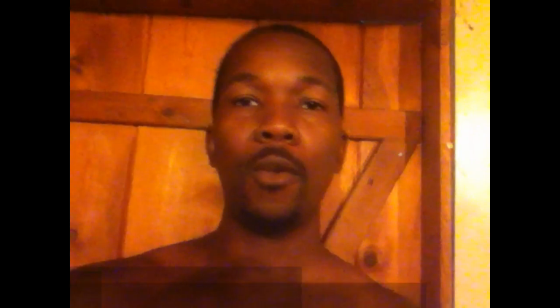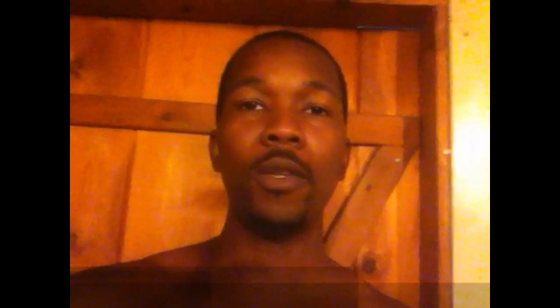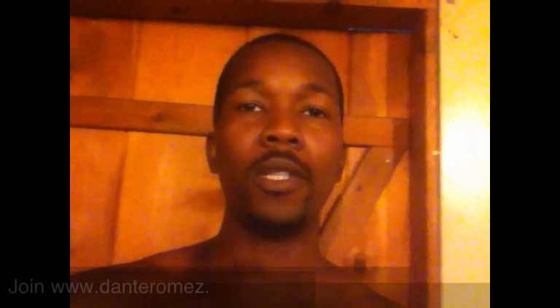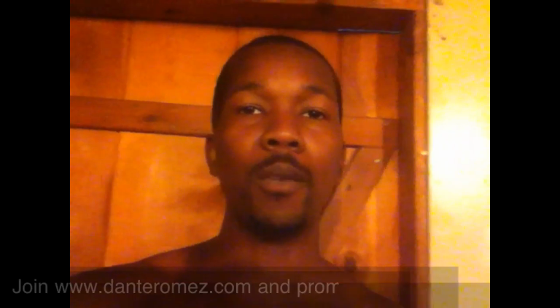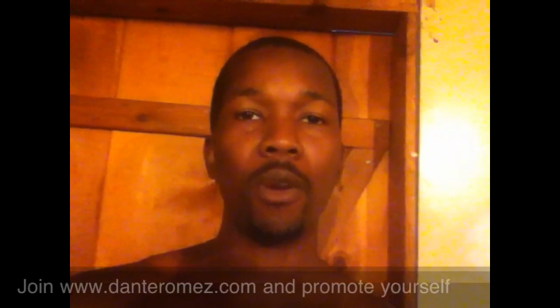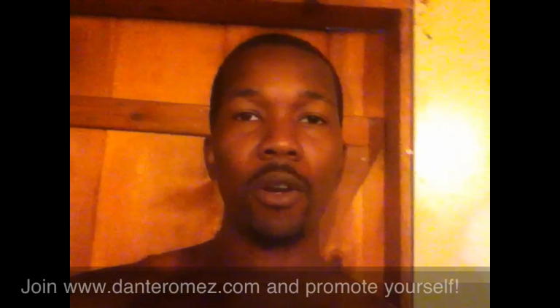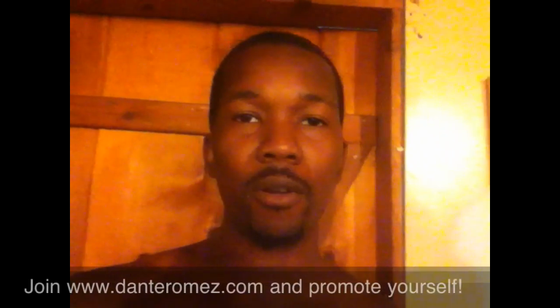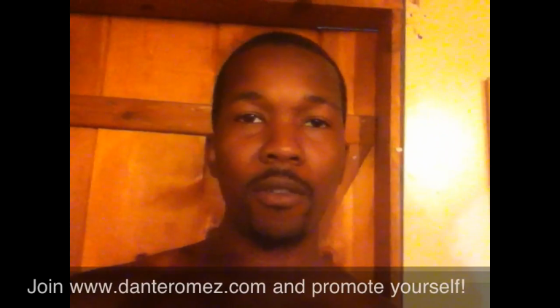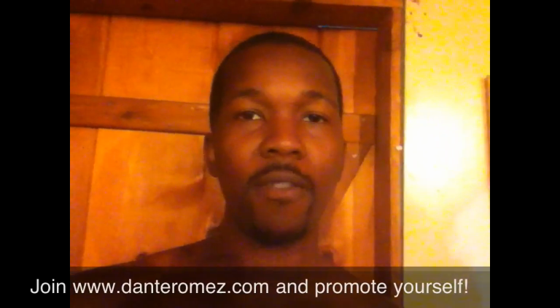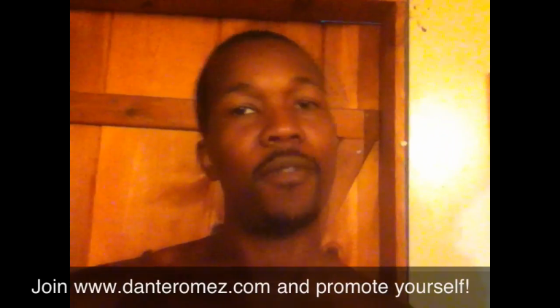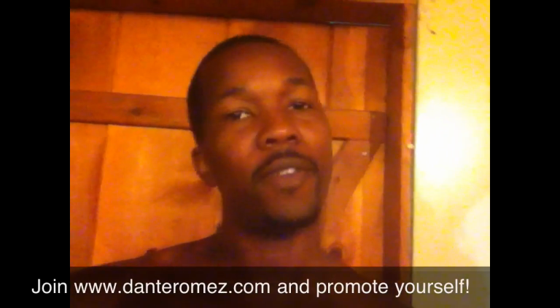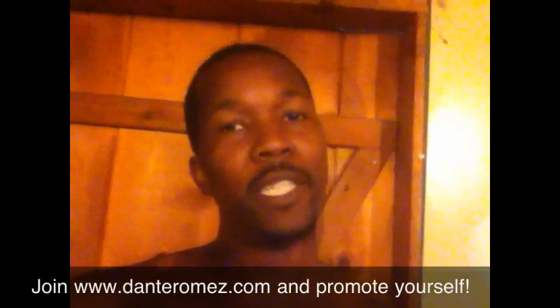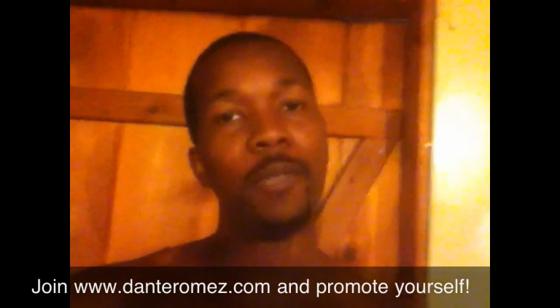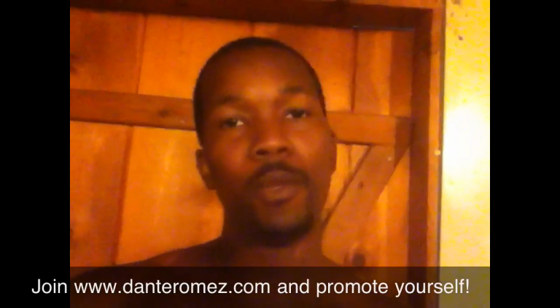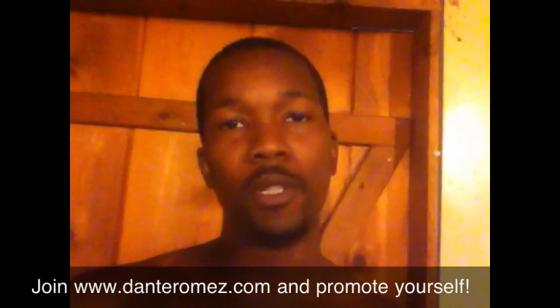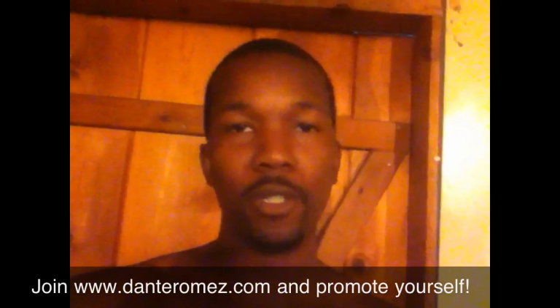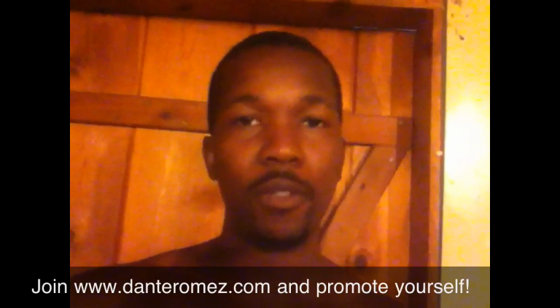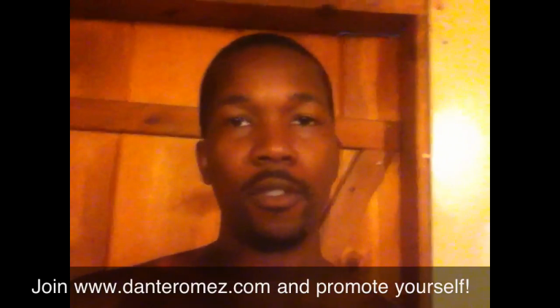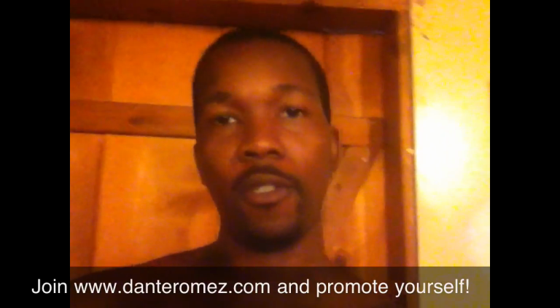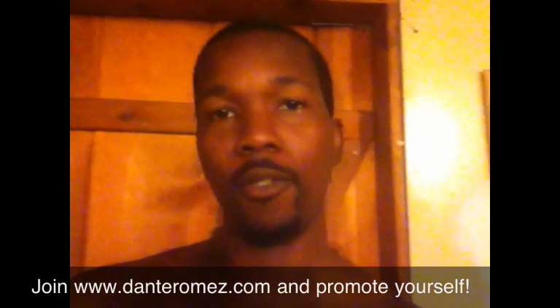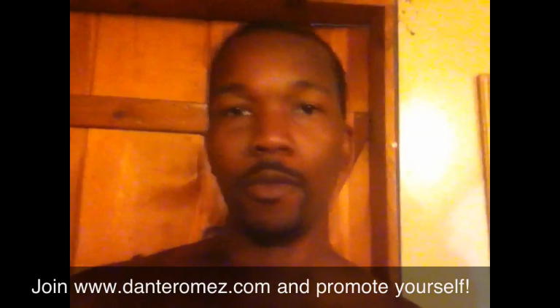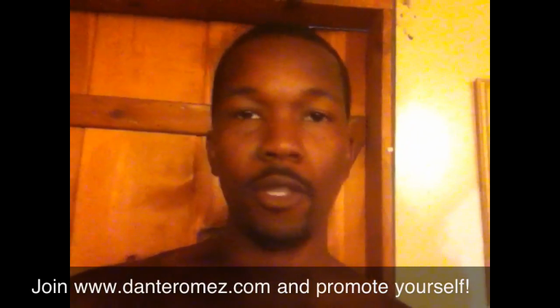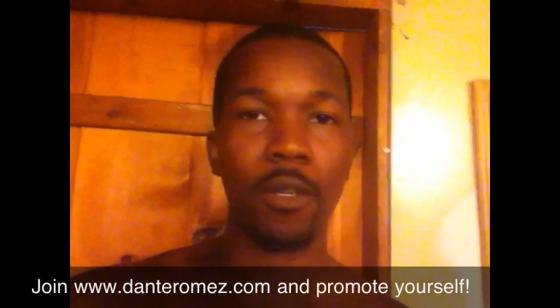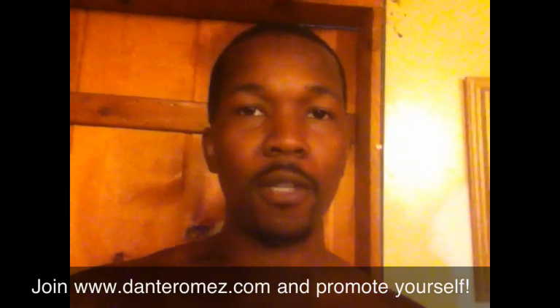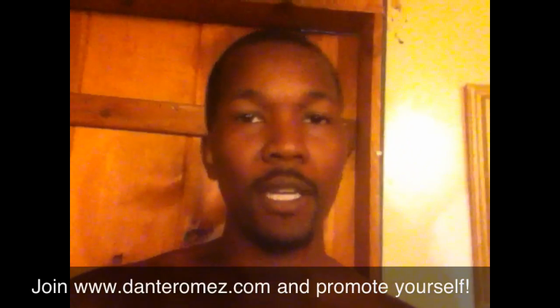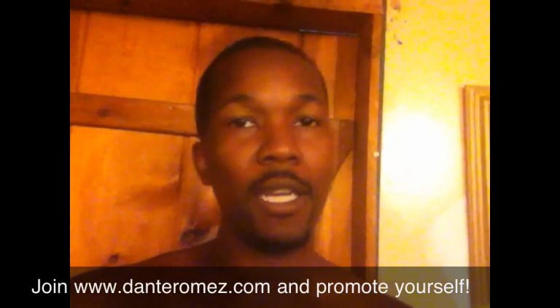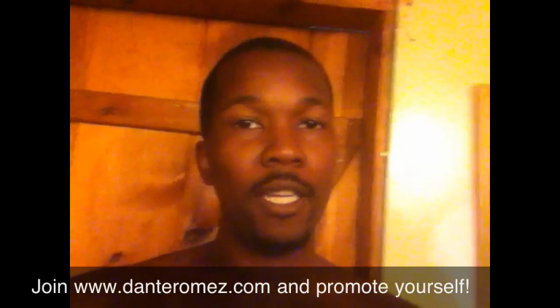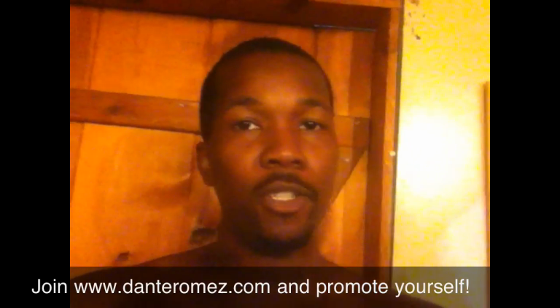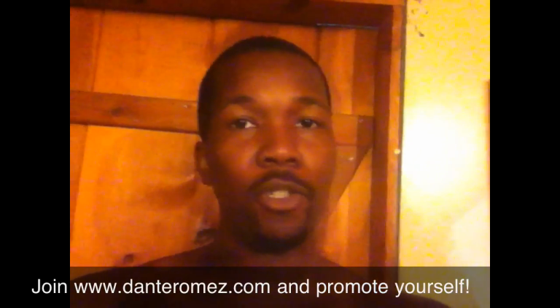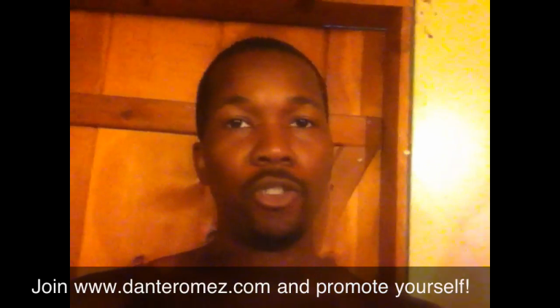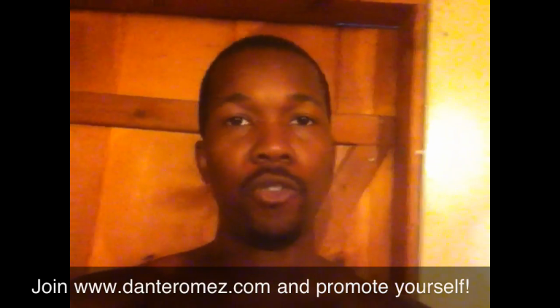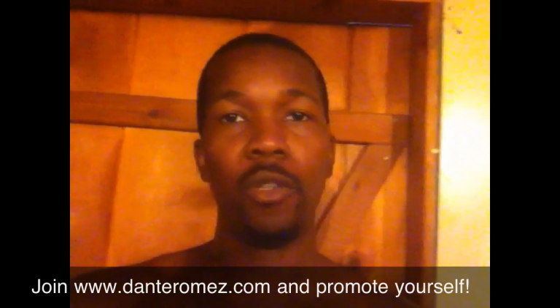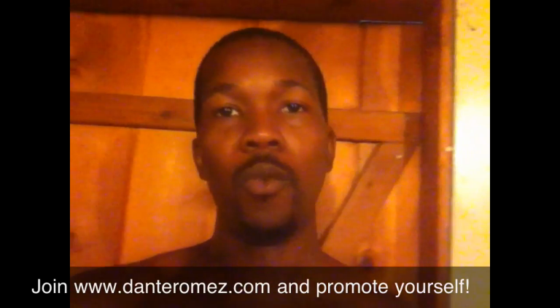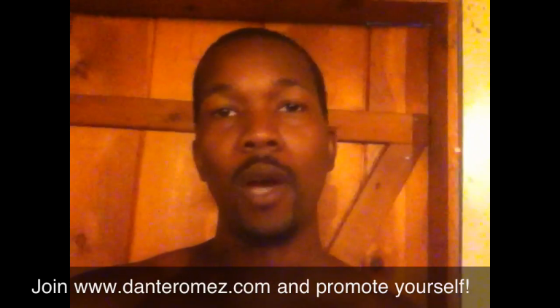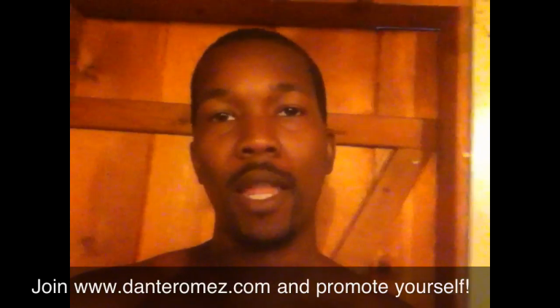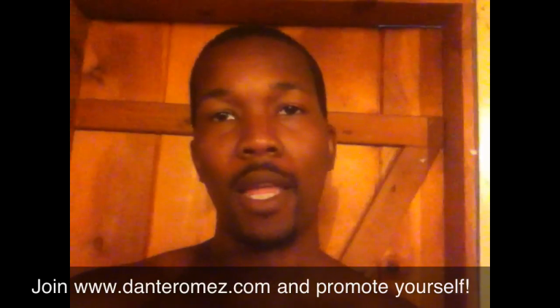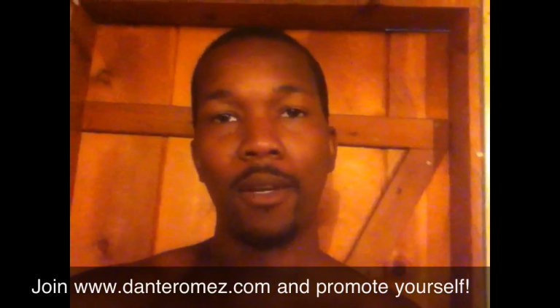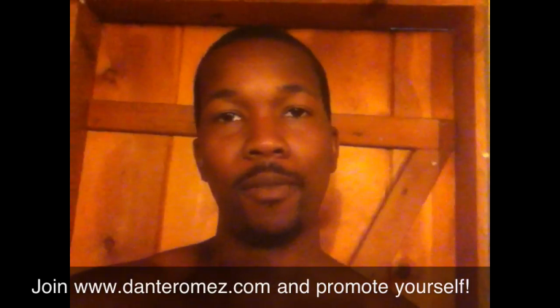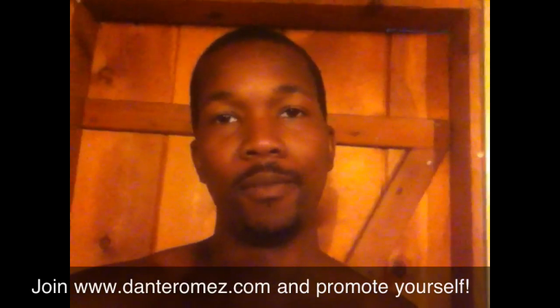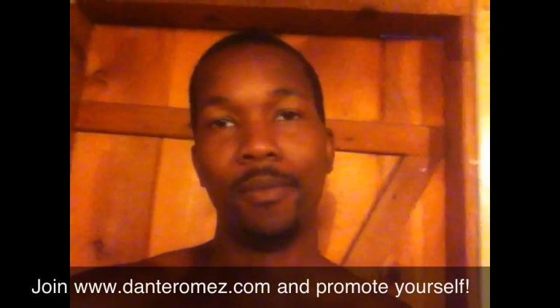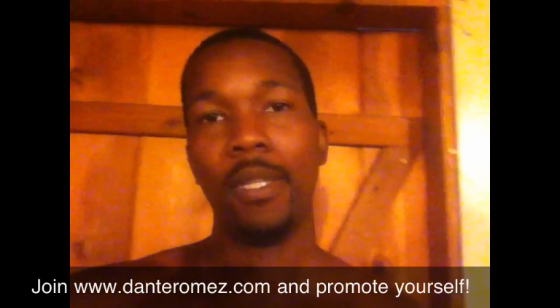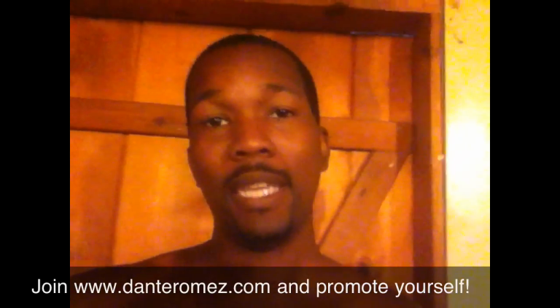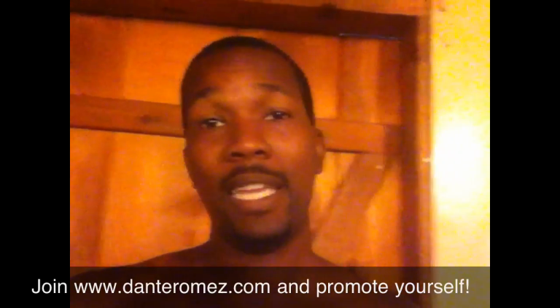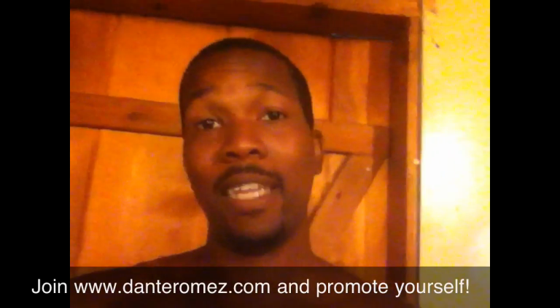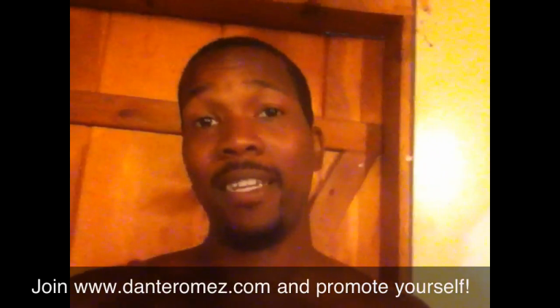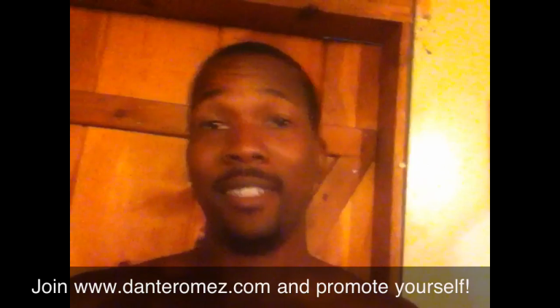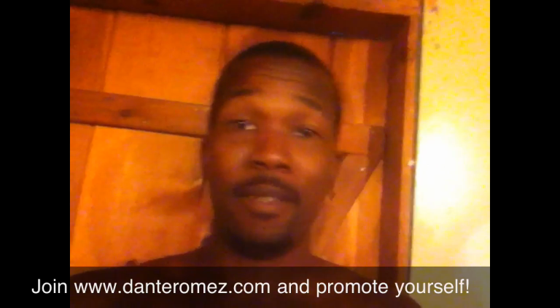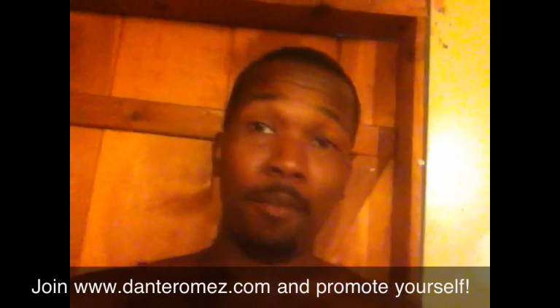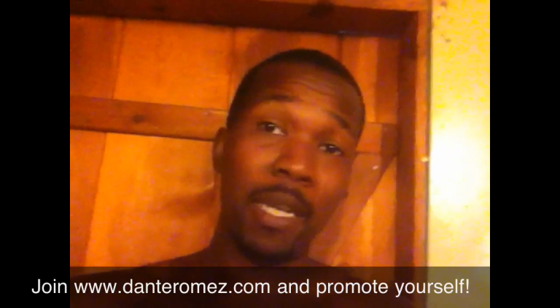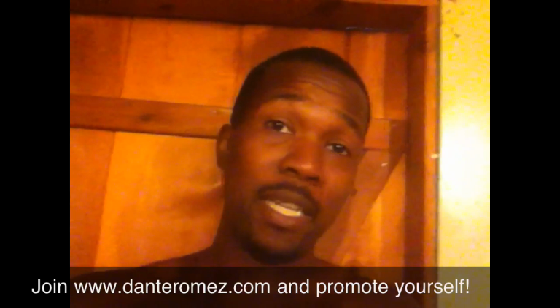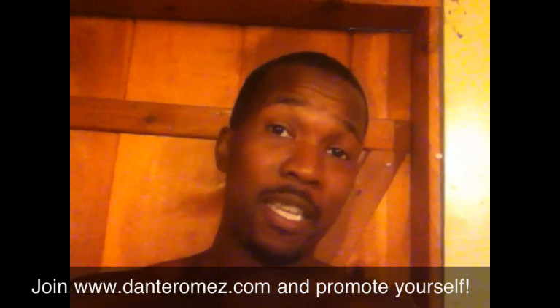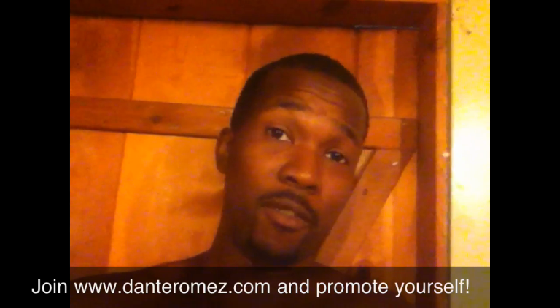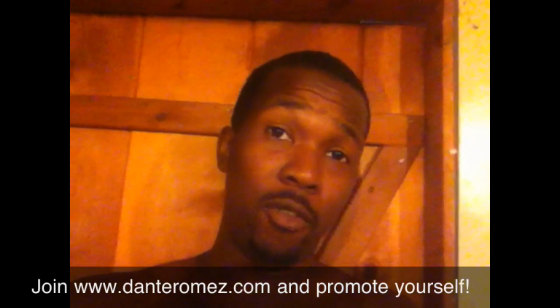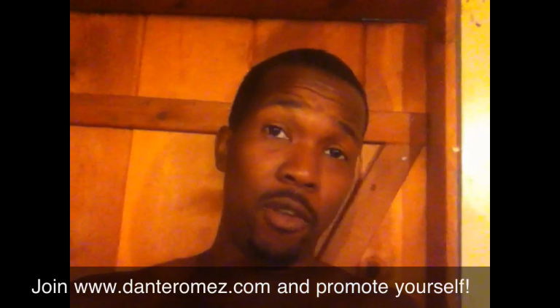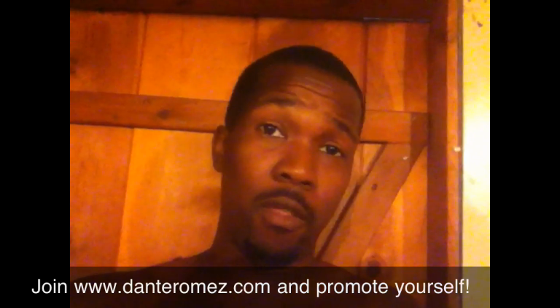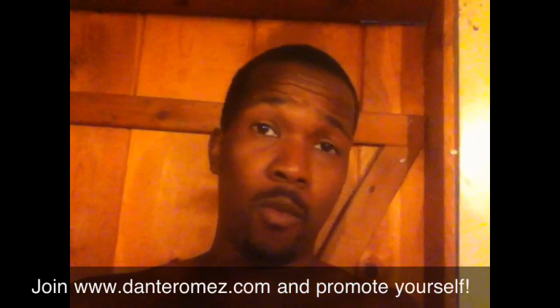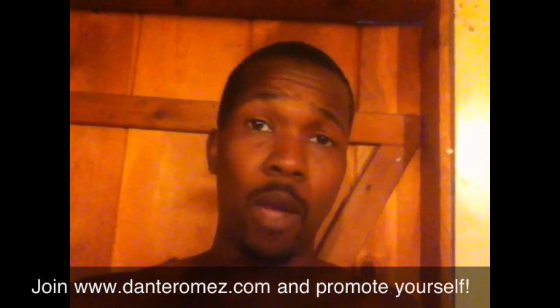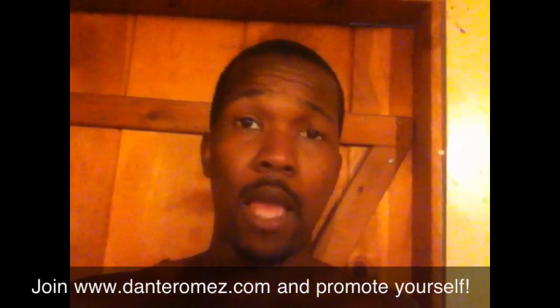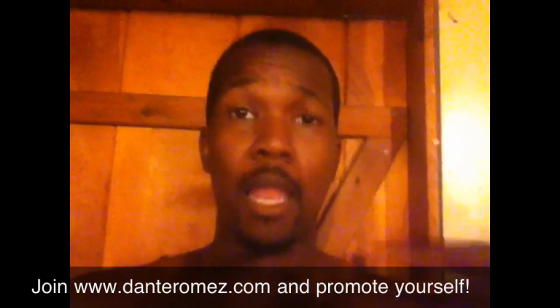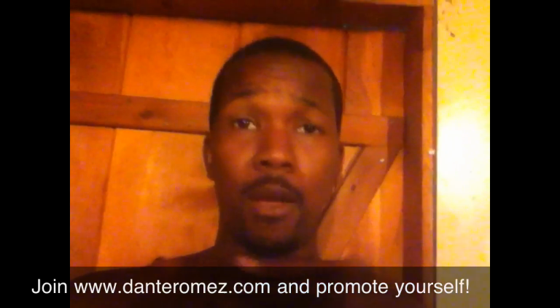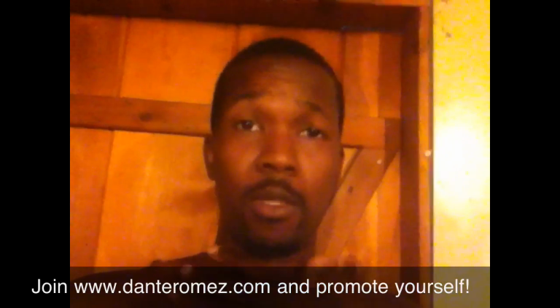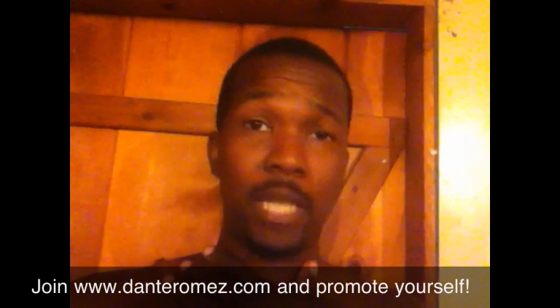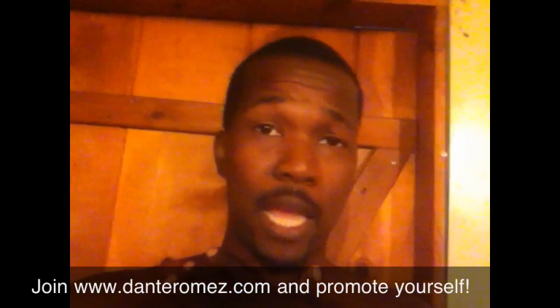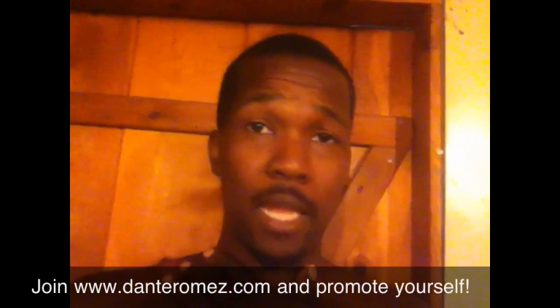What's up world? Facebook, YouTube, you know, yours truly Wild Out. Here, about to give you another Wild Out challenge.